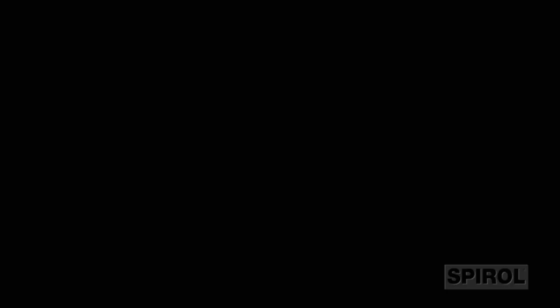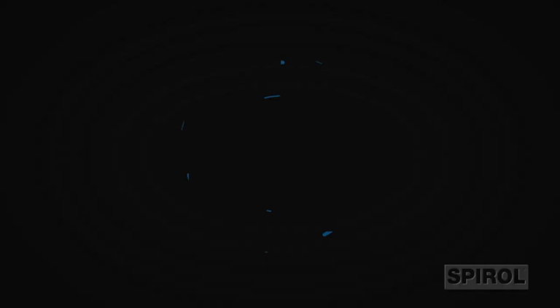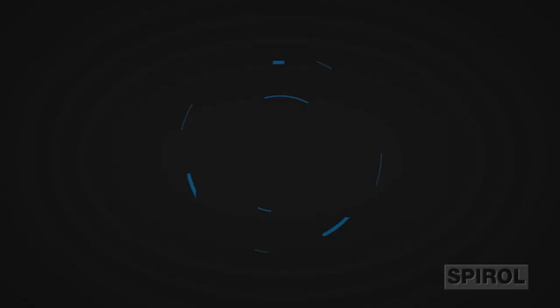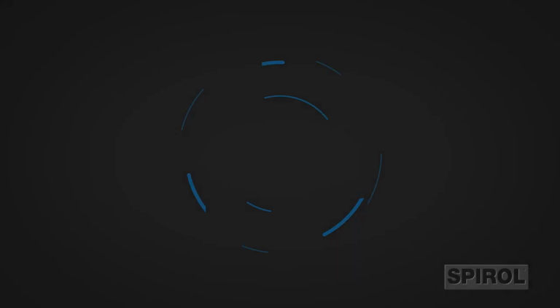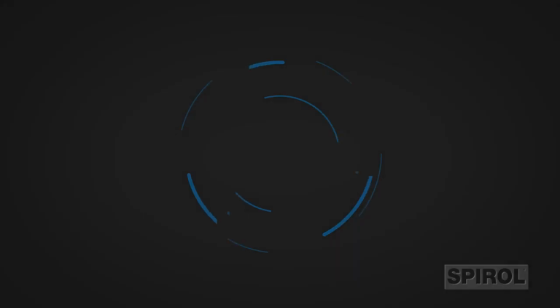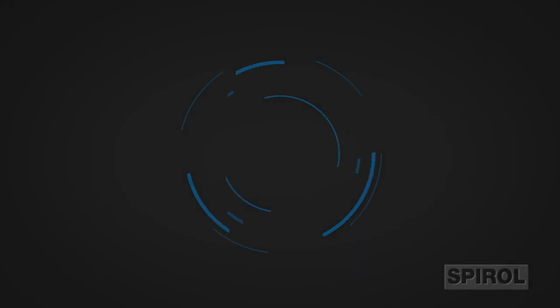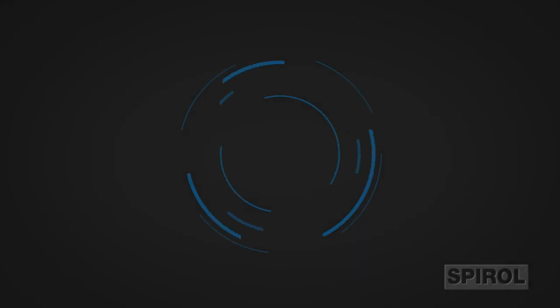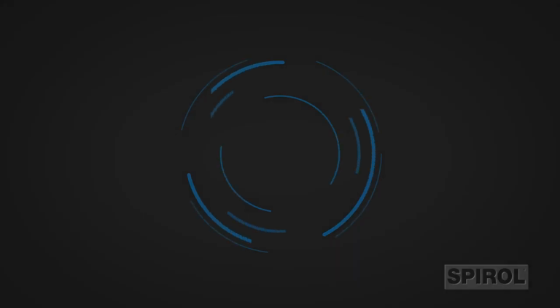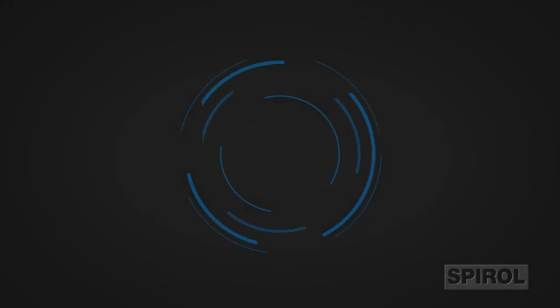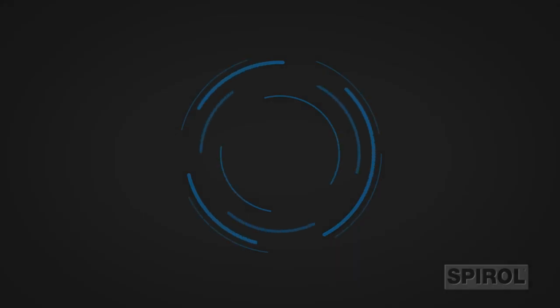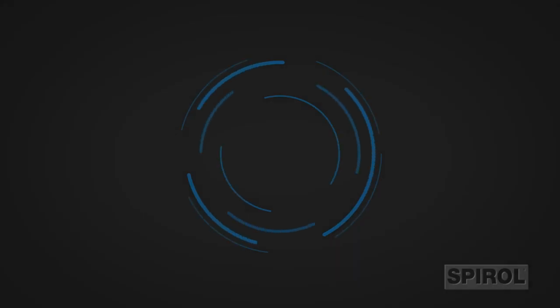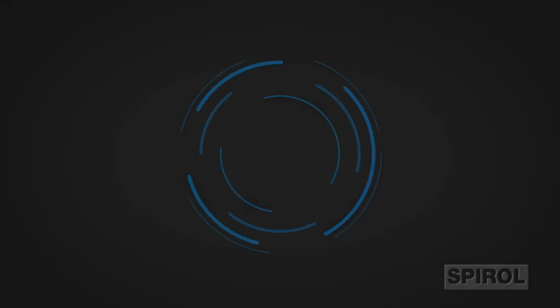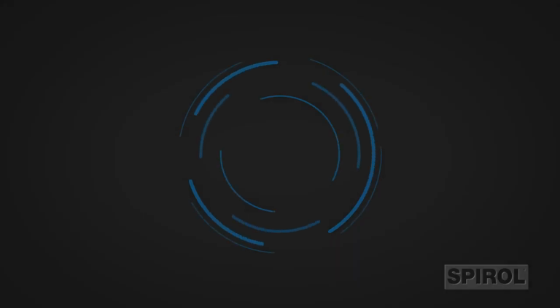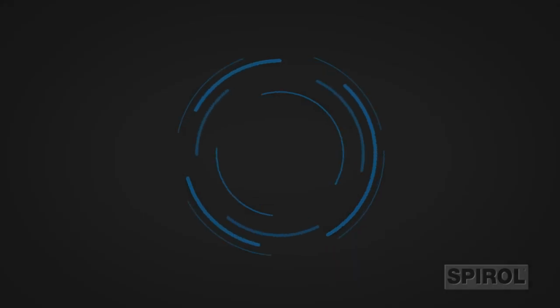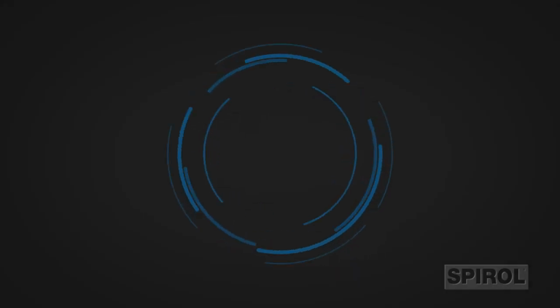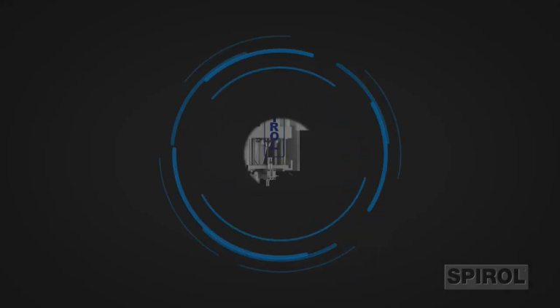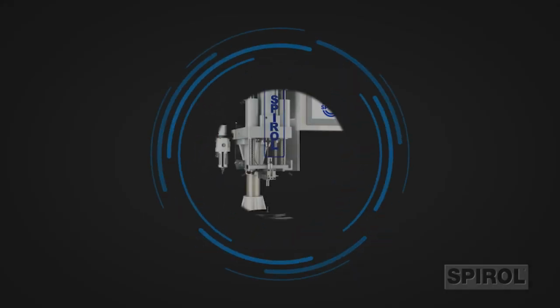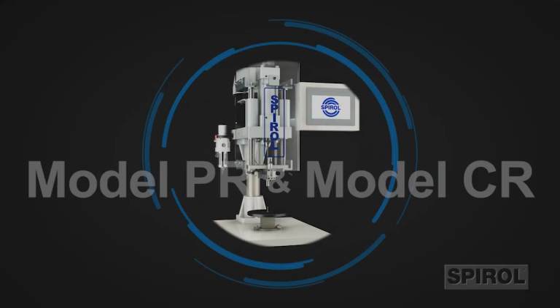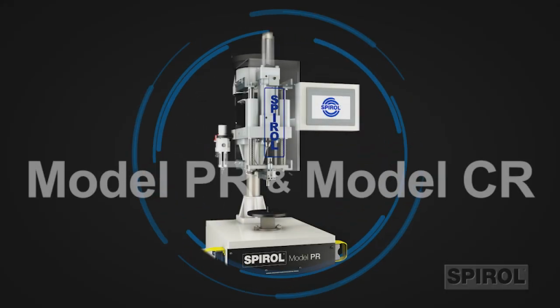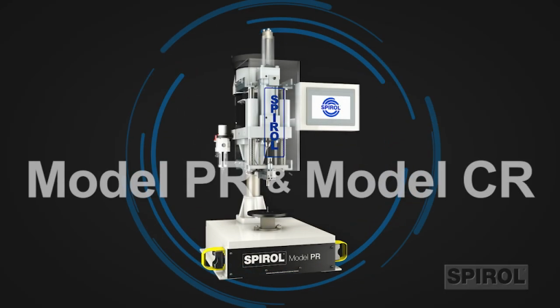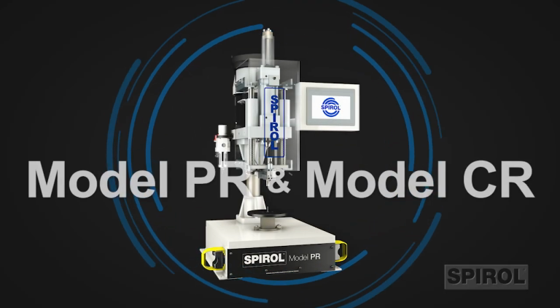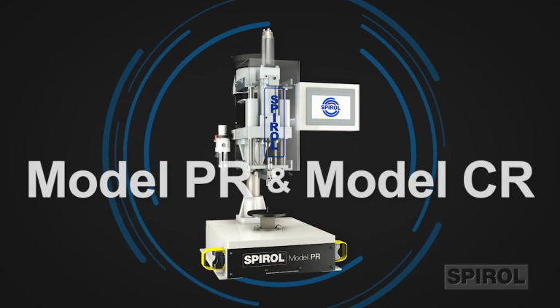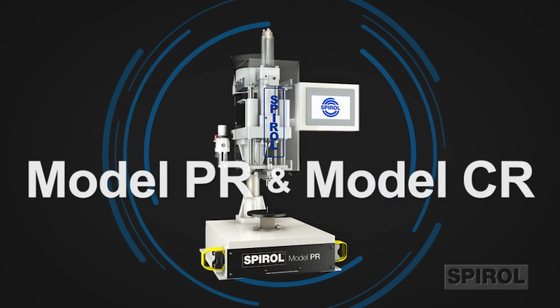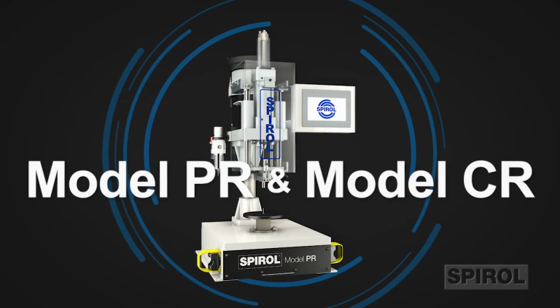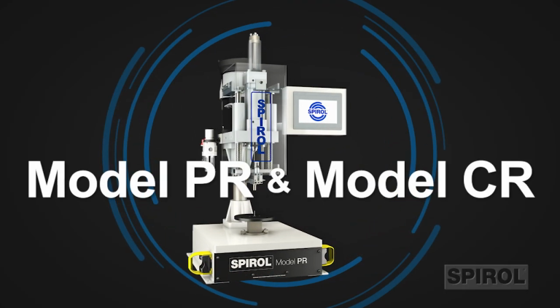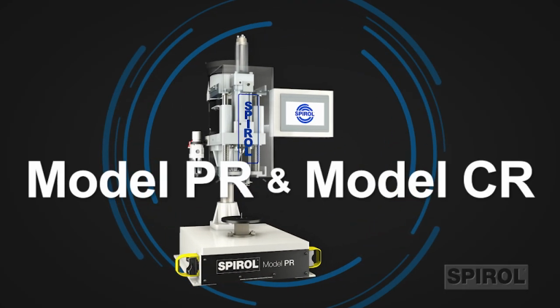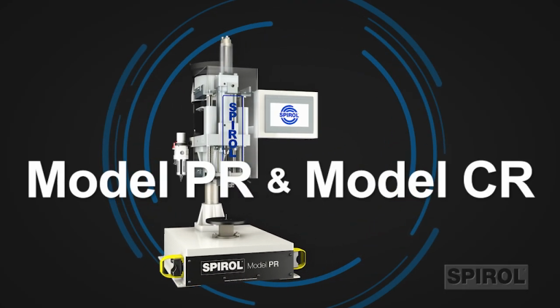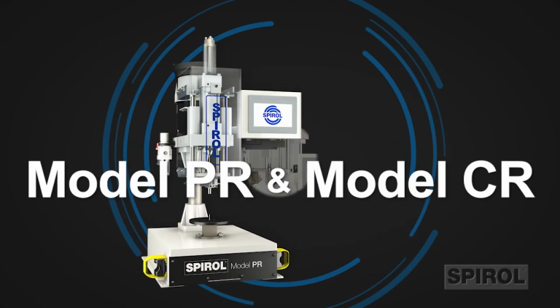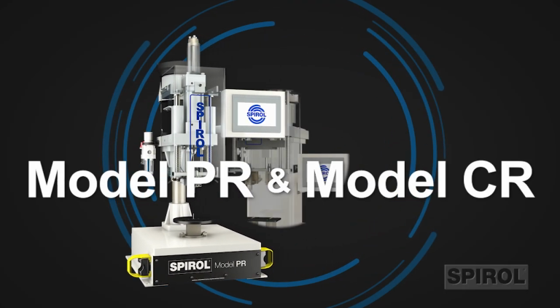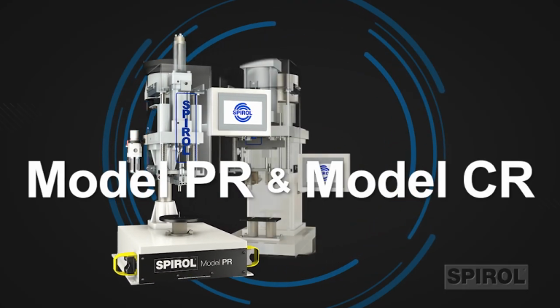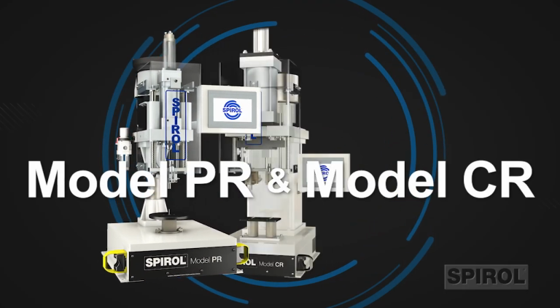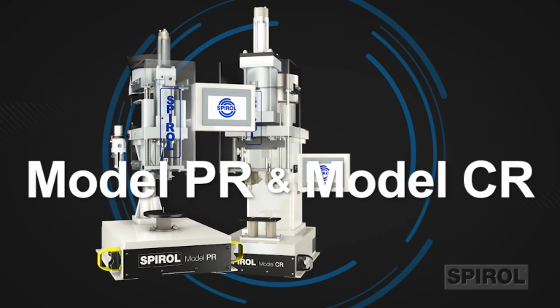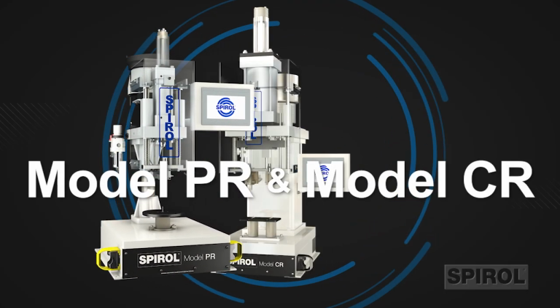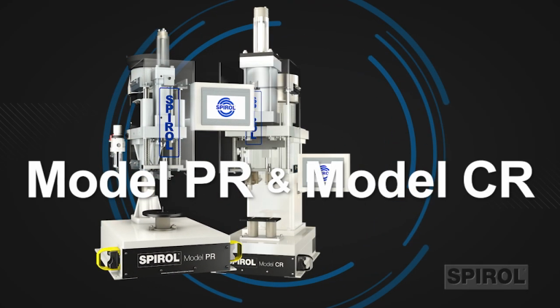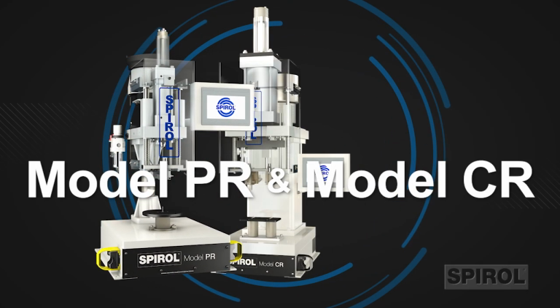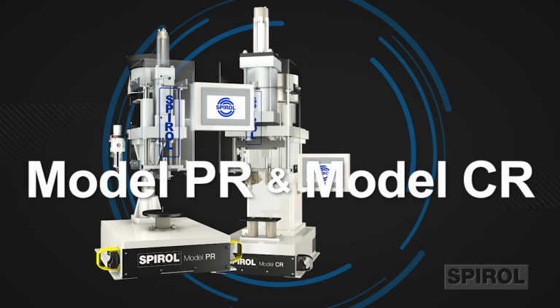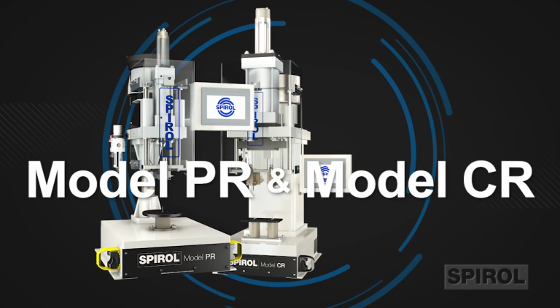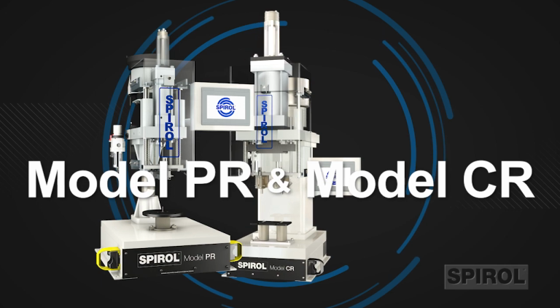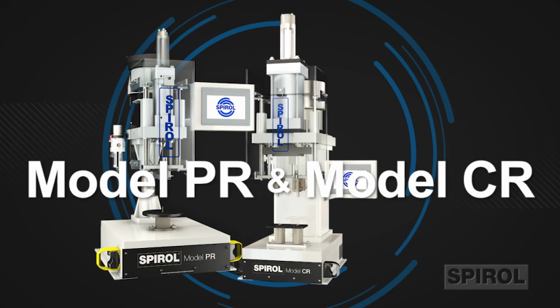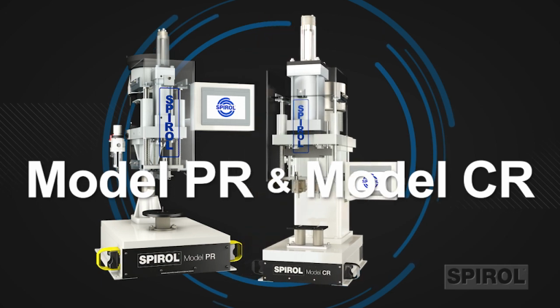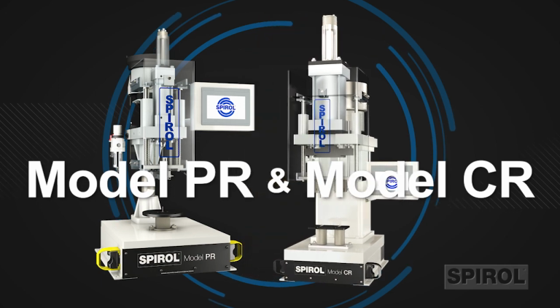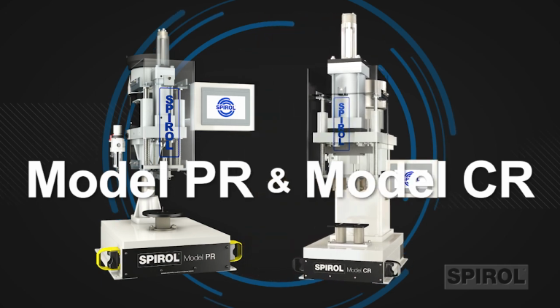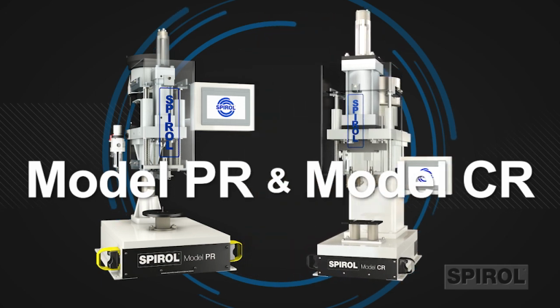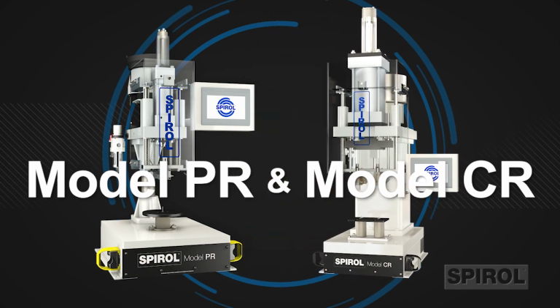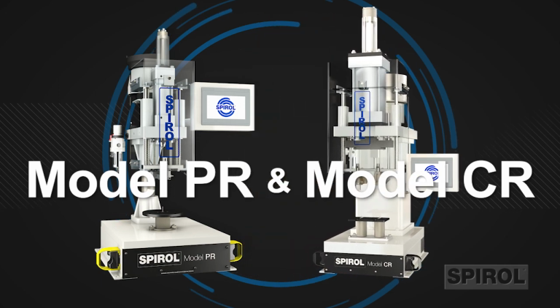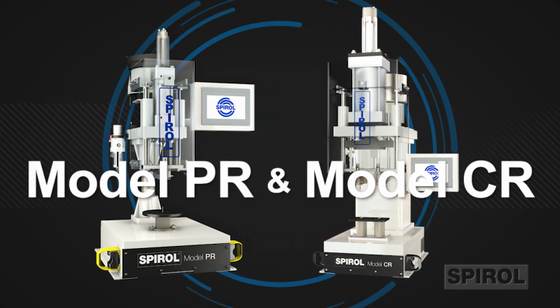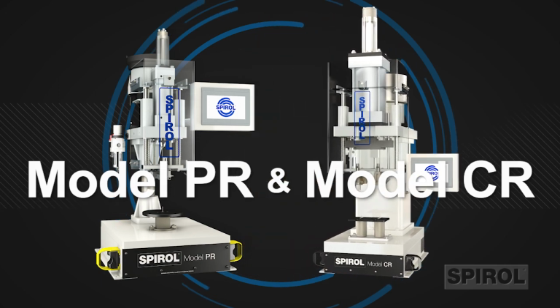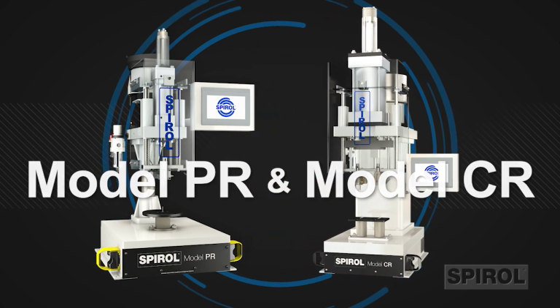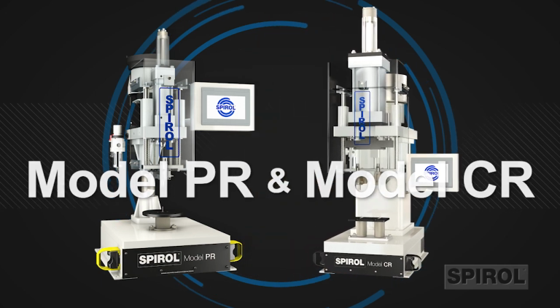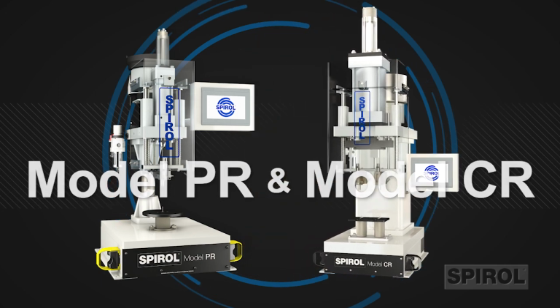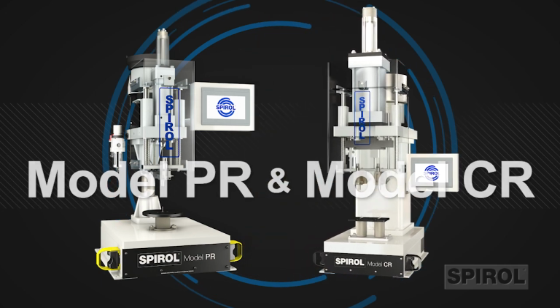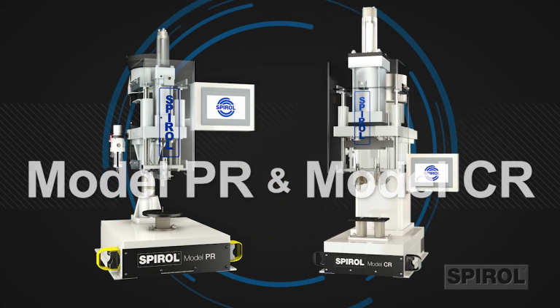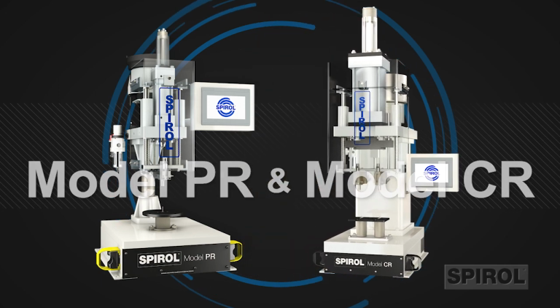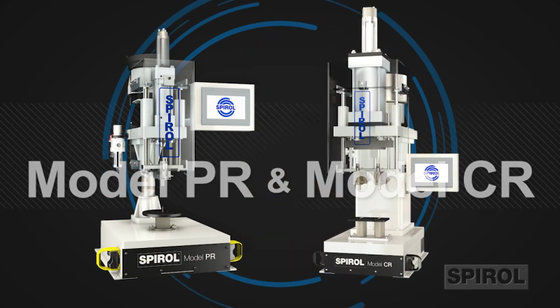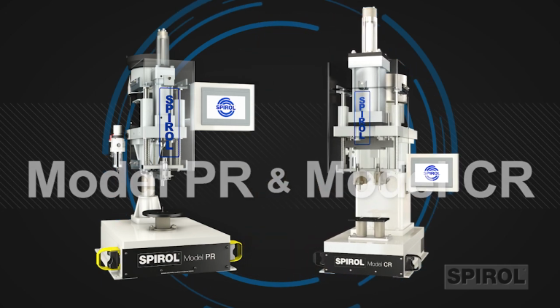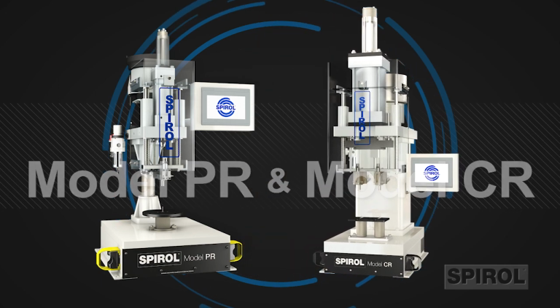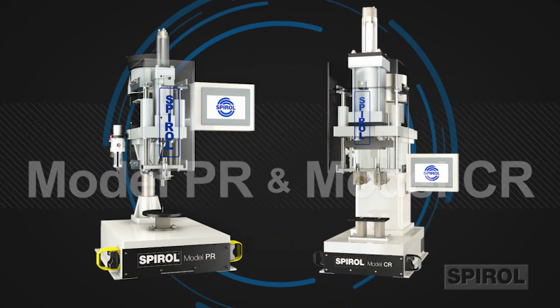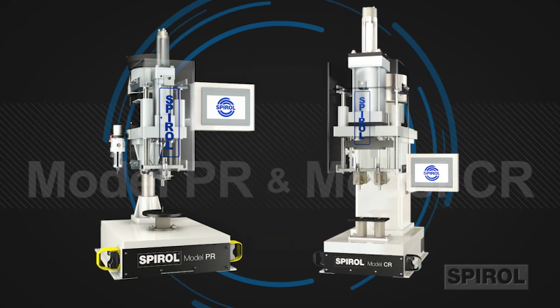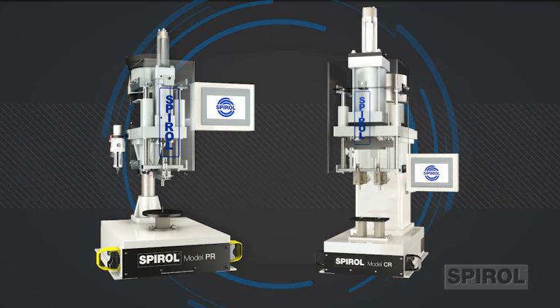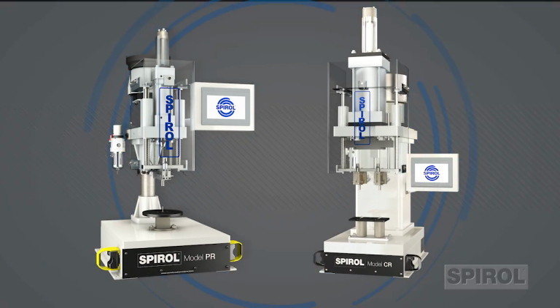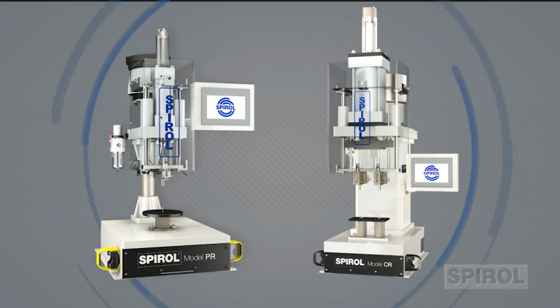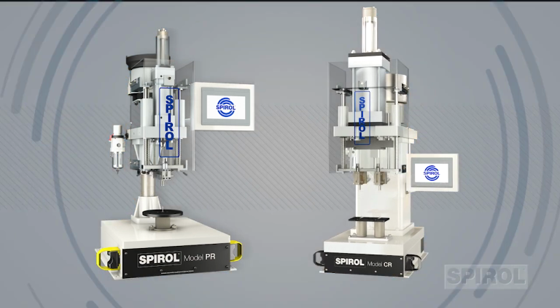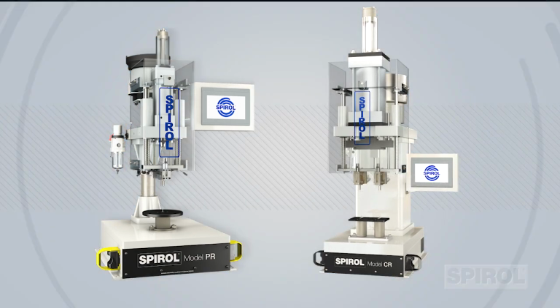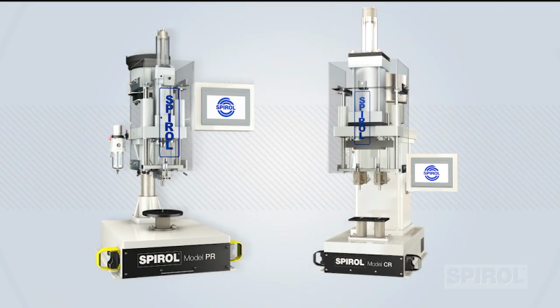Introducing Spiral's Model PR and Model CR vertical, retractable, semi-automatic pin installation machines.